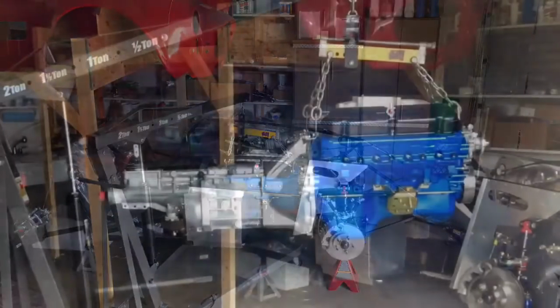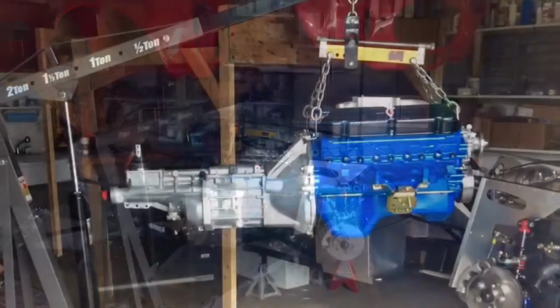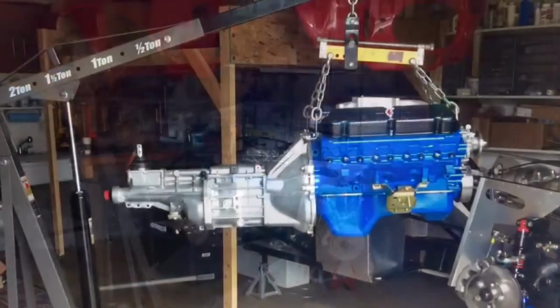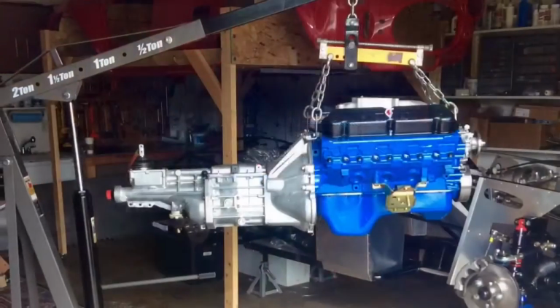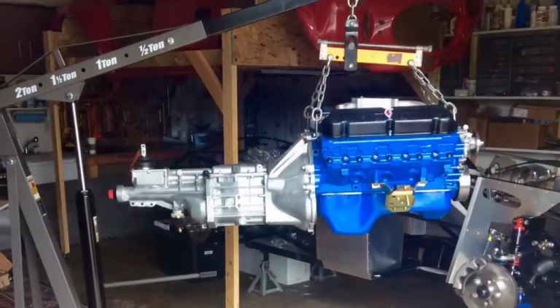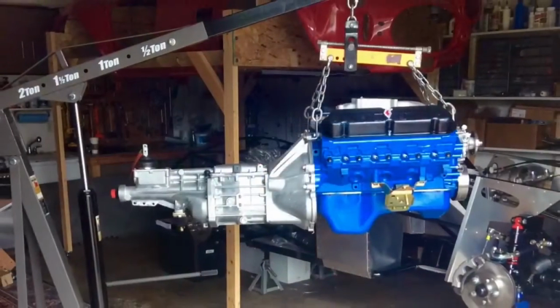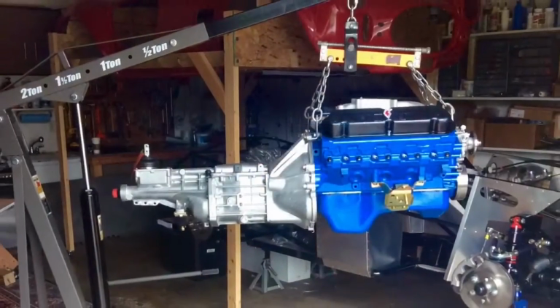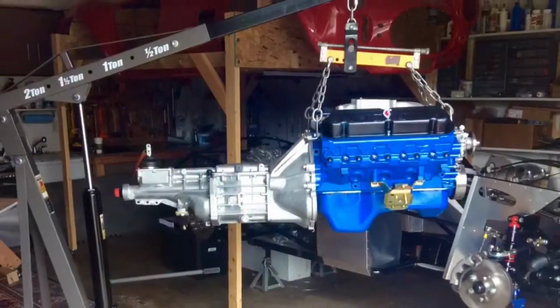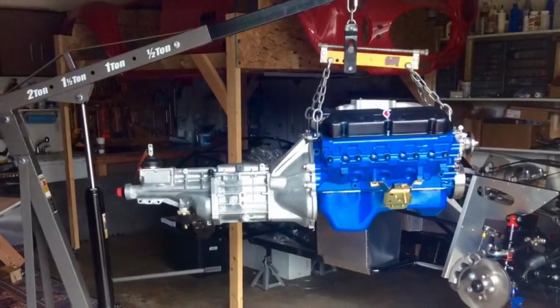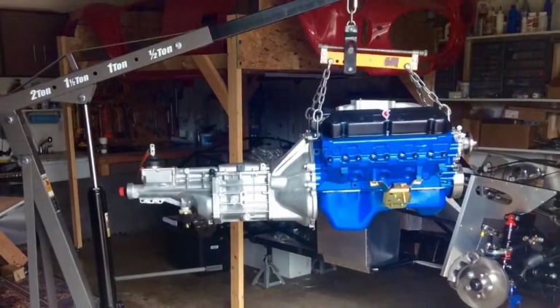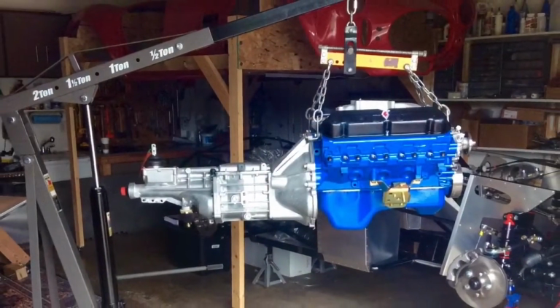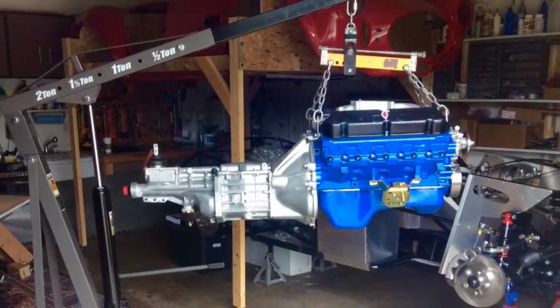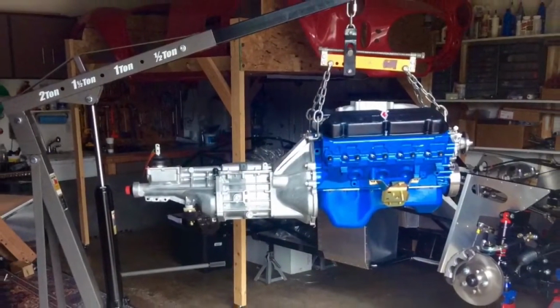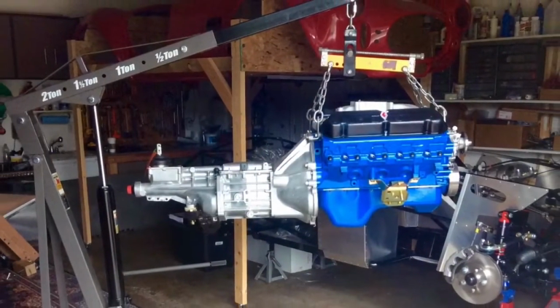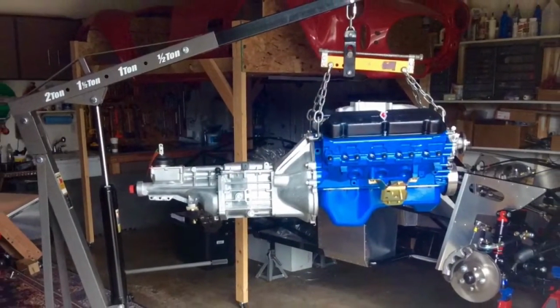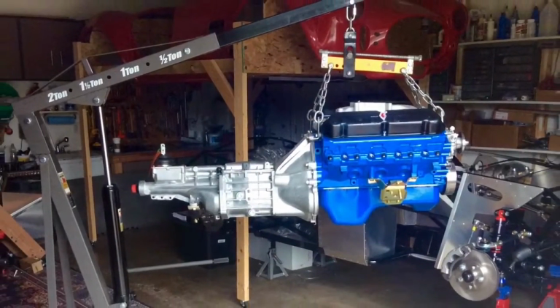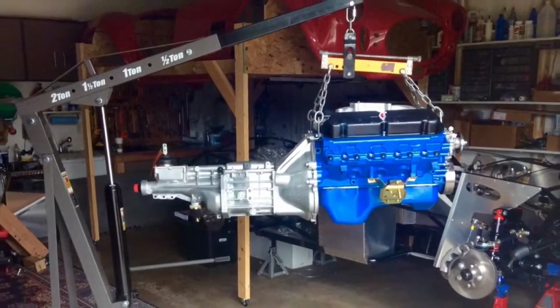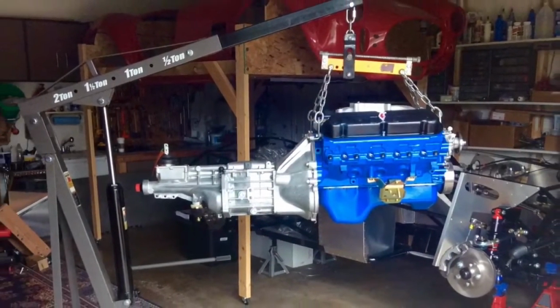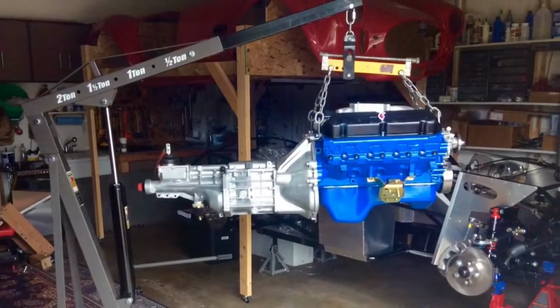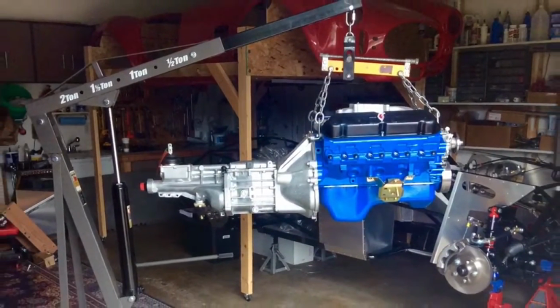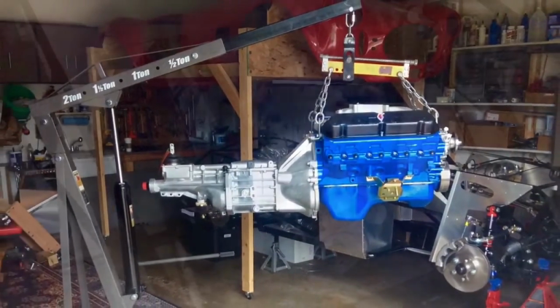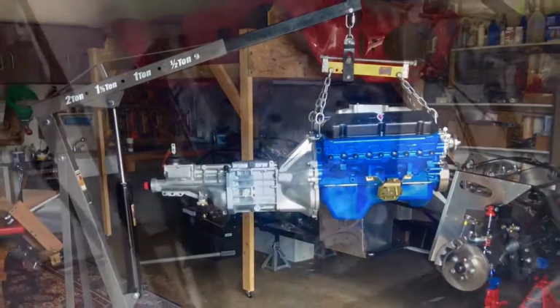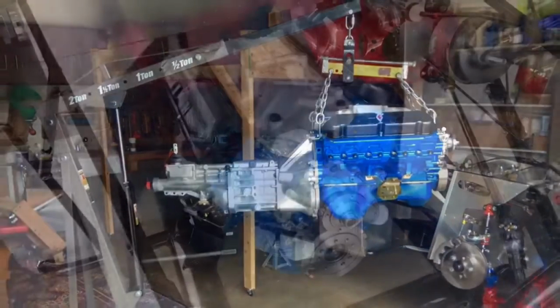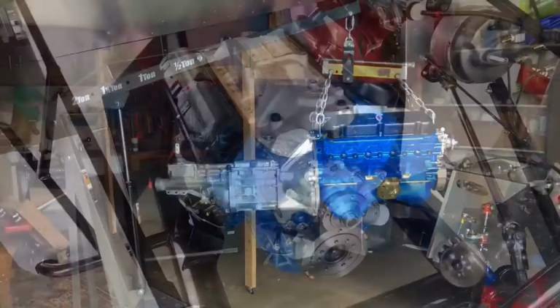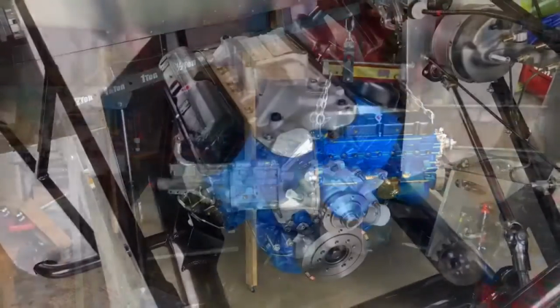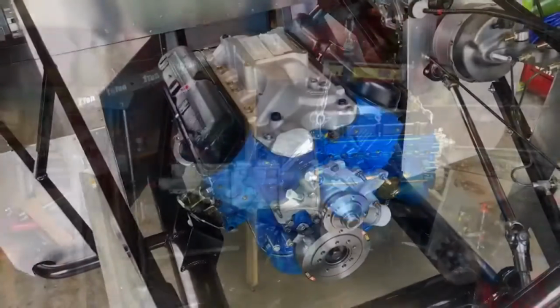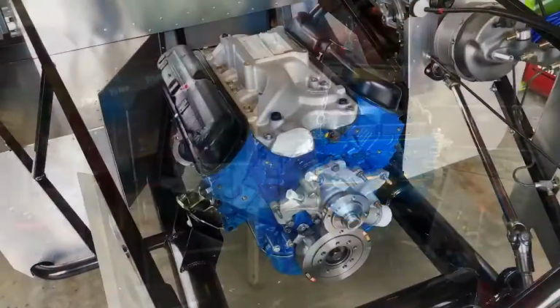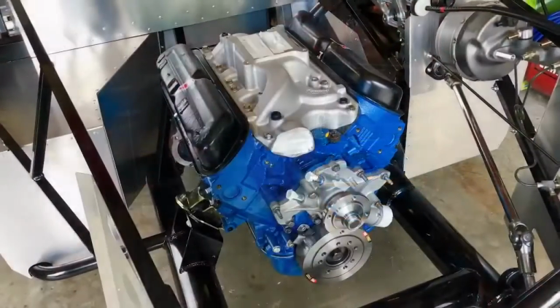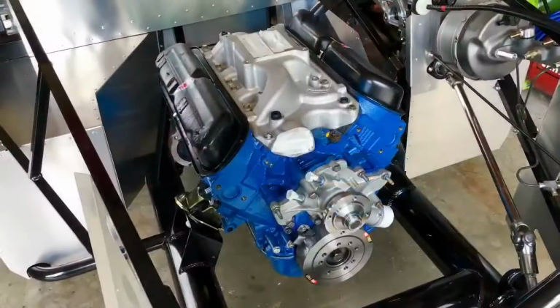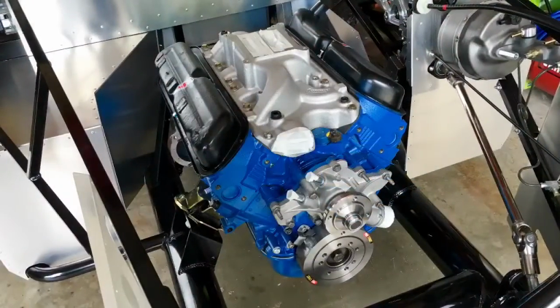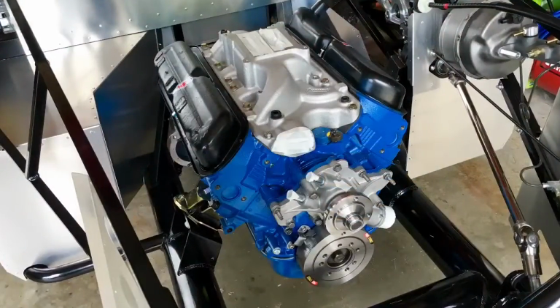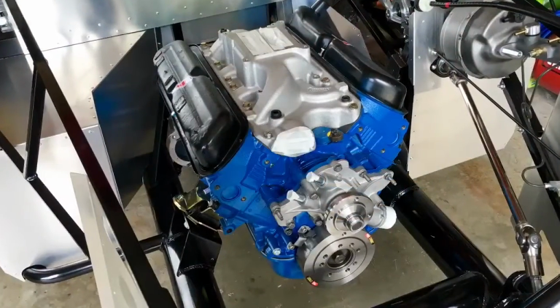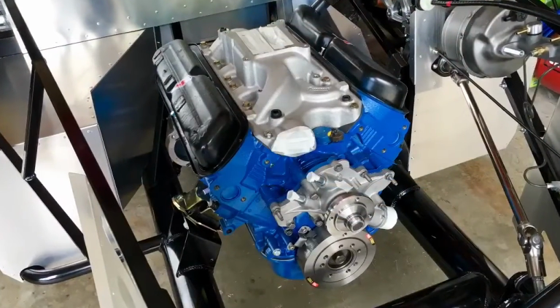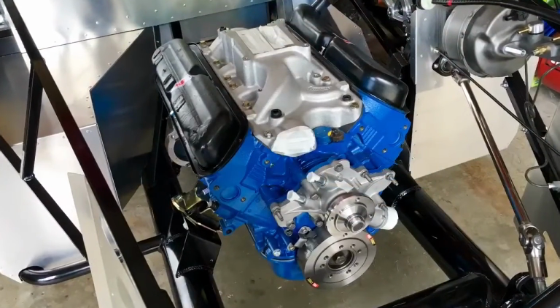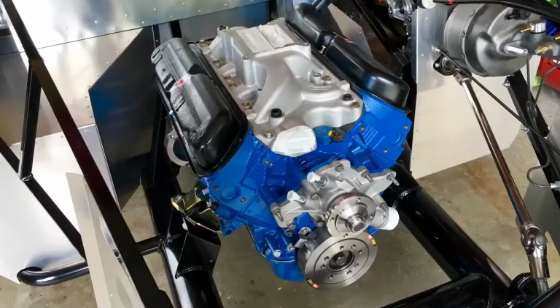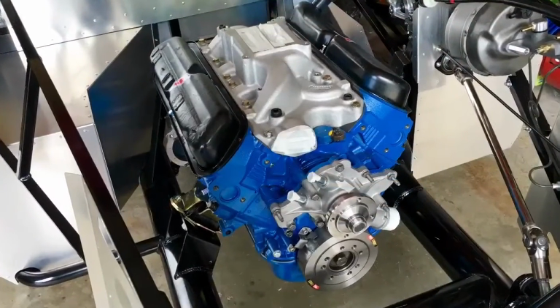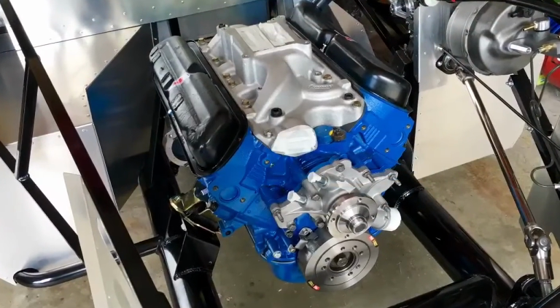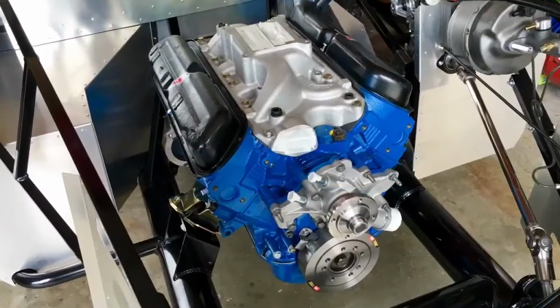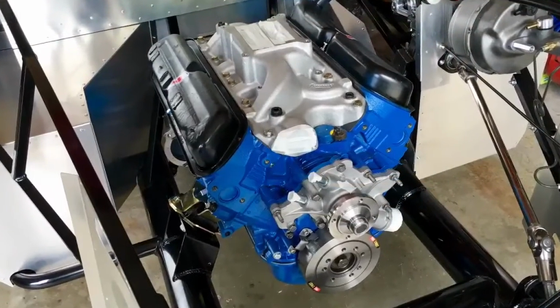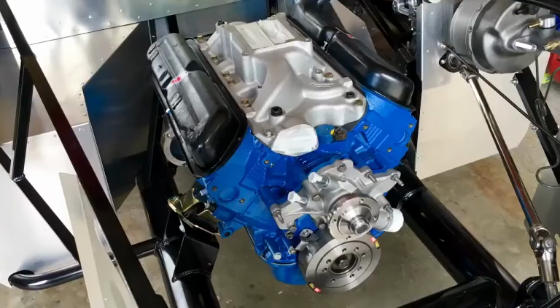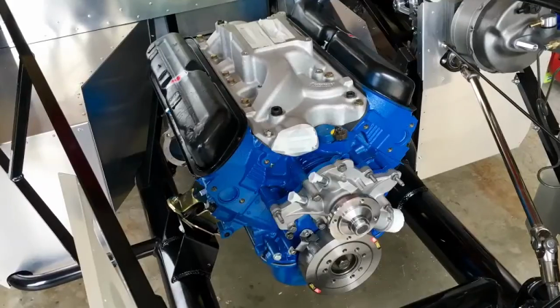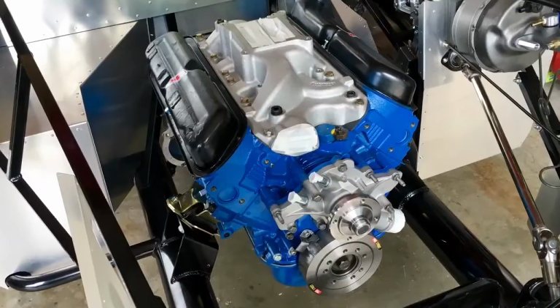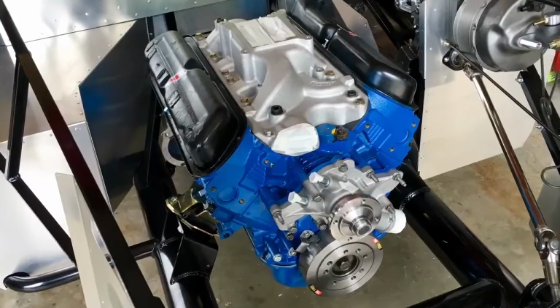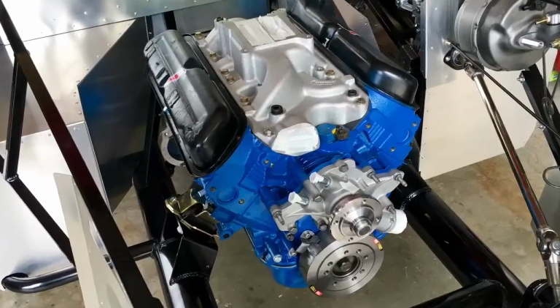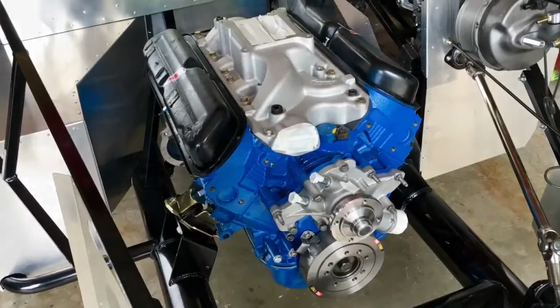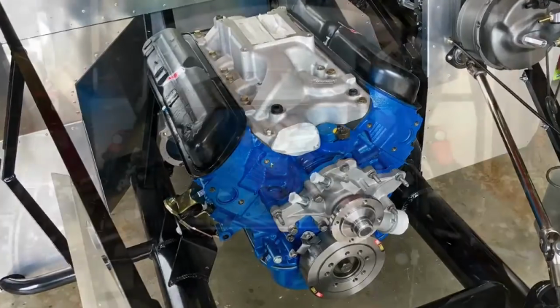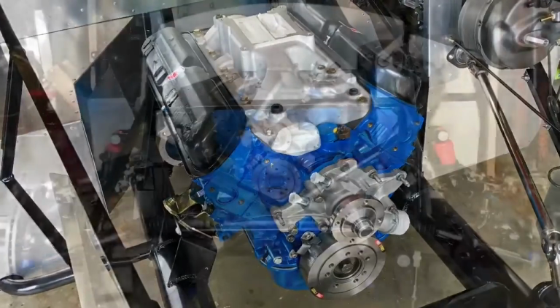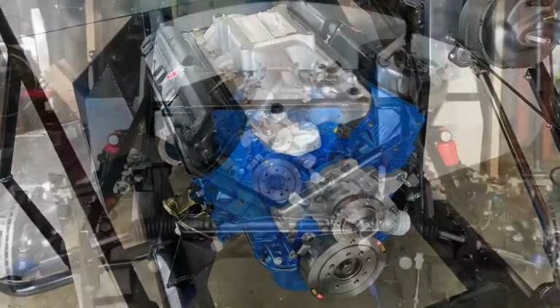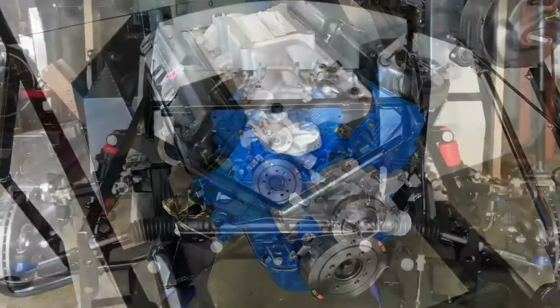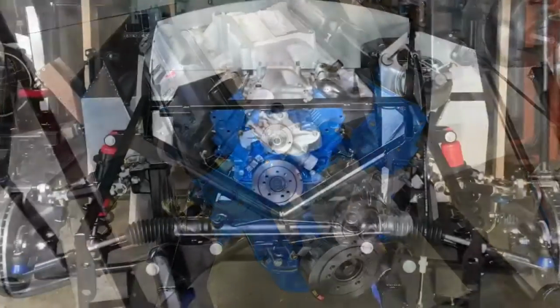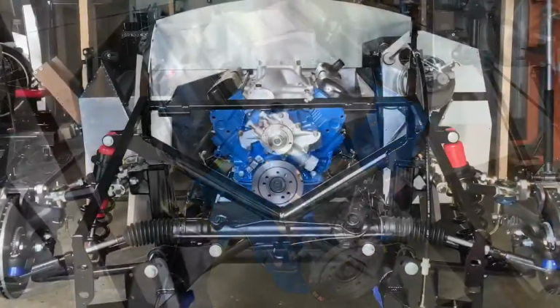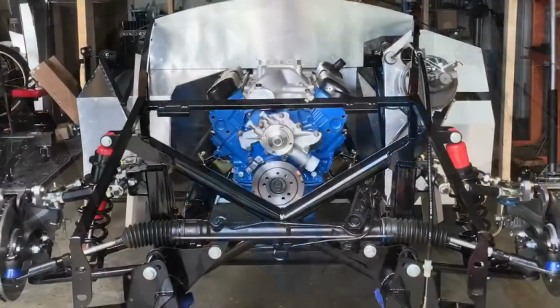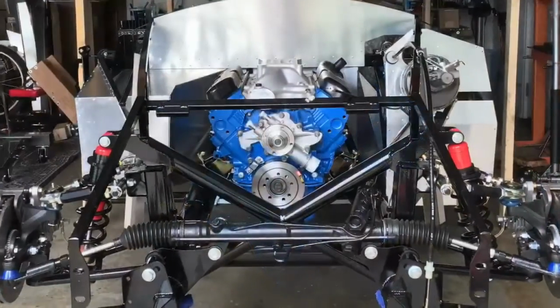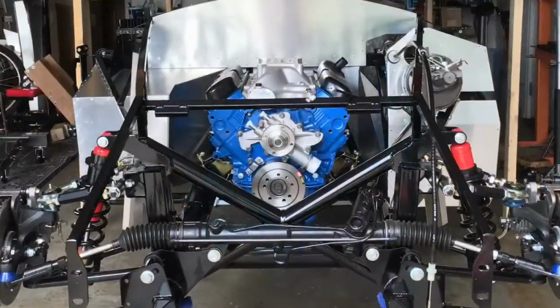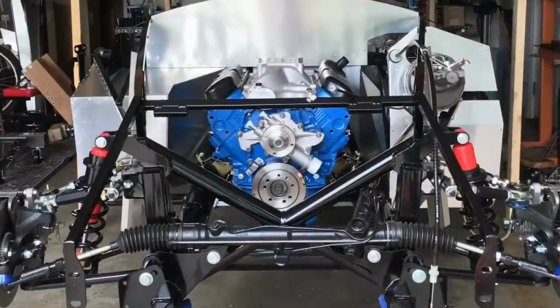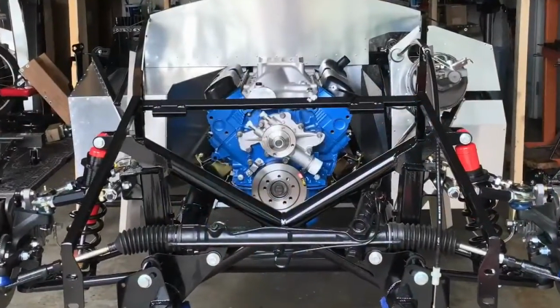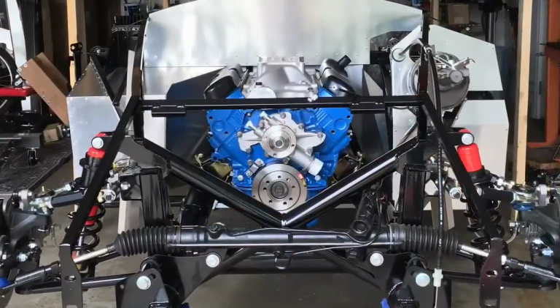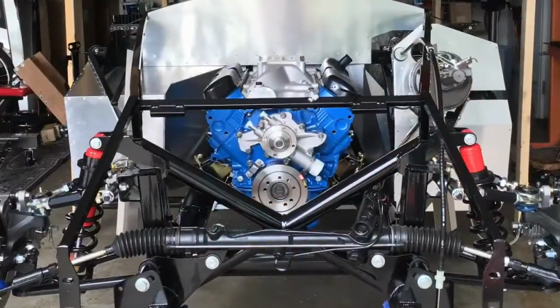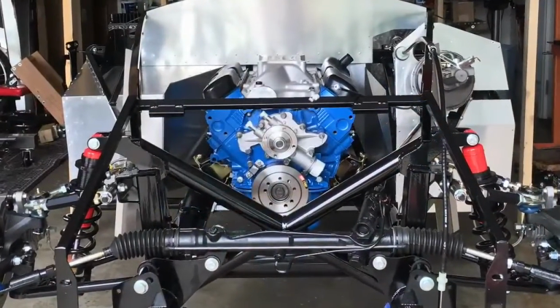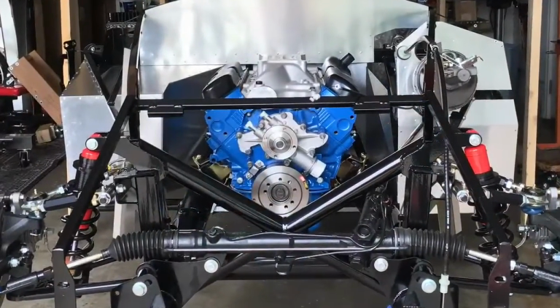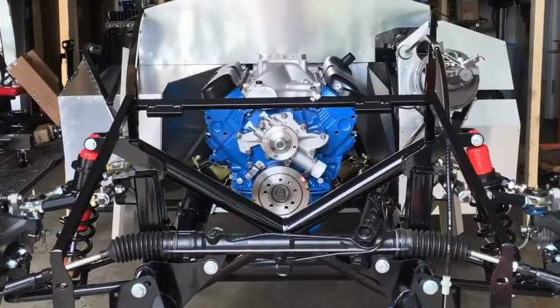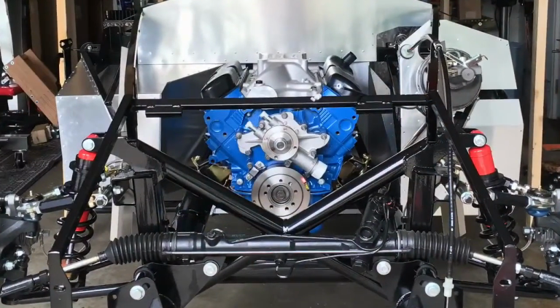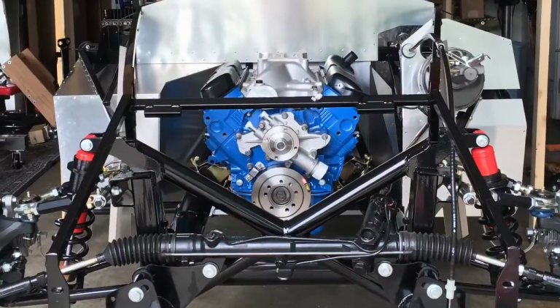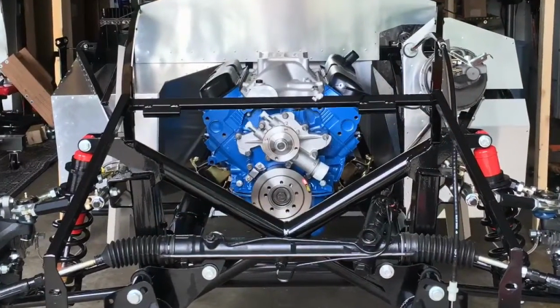All in all it went pretty well. It went in from the side with very few problems, so it's a good day getting the motor in.